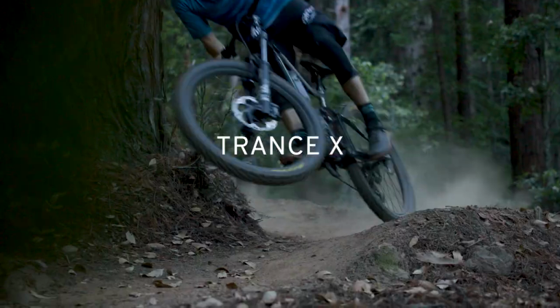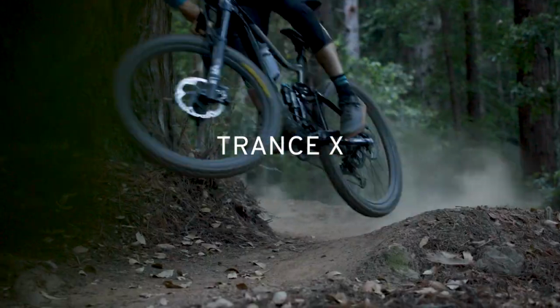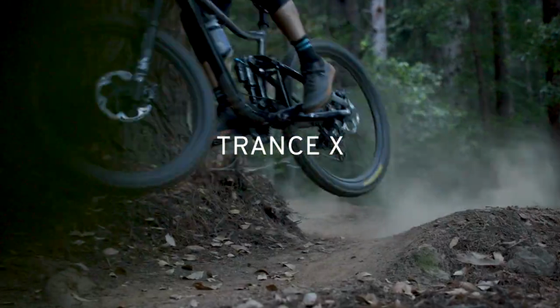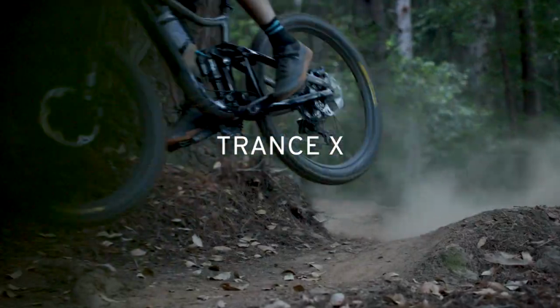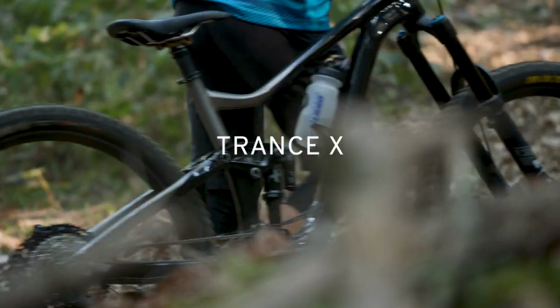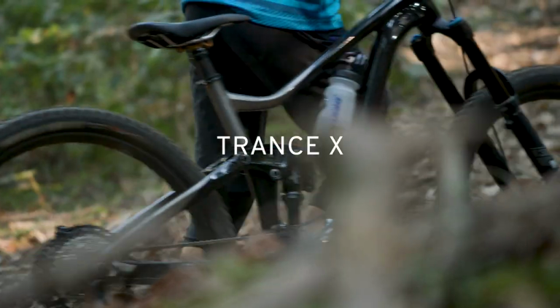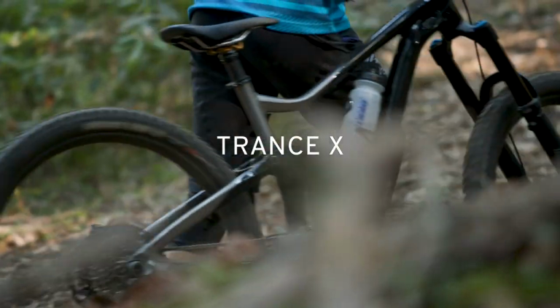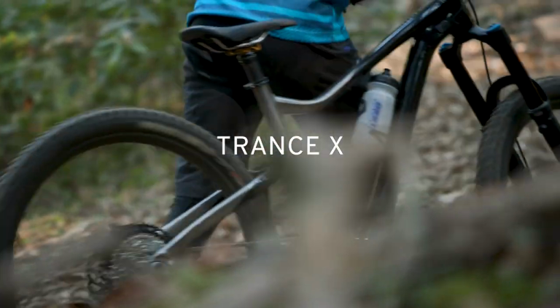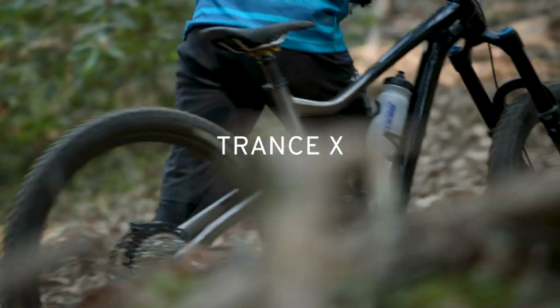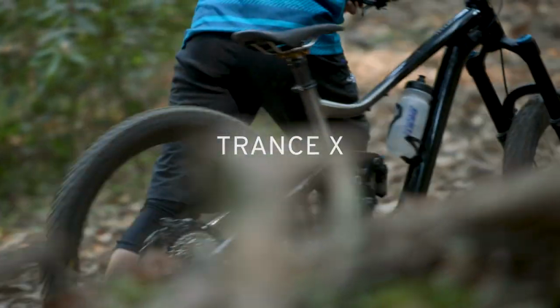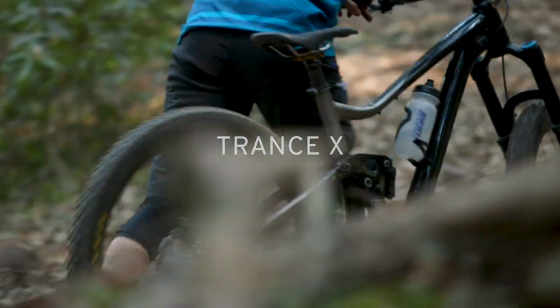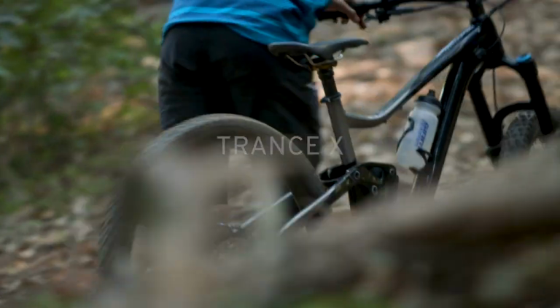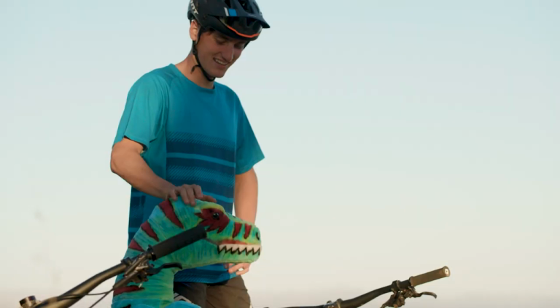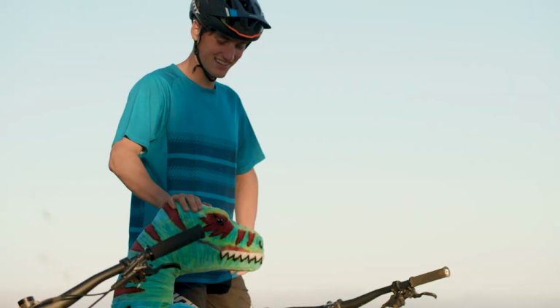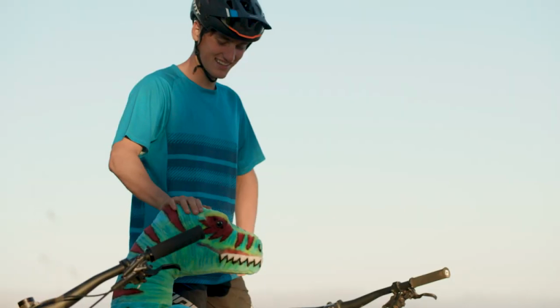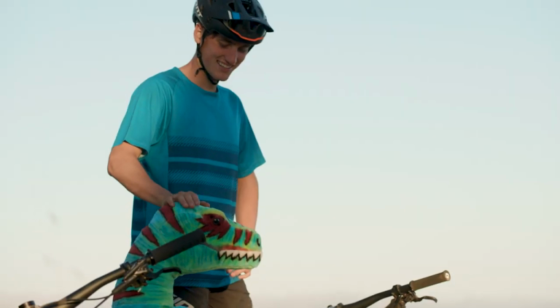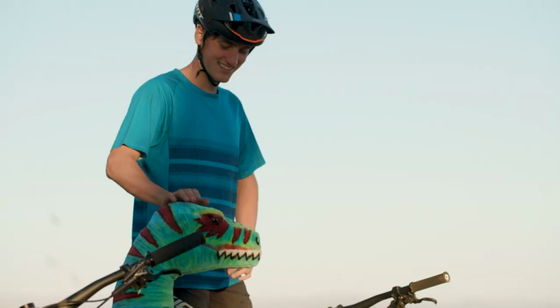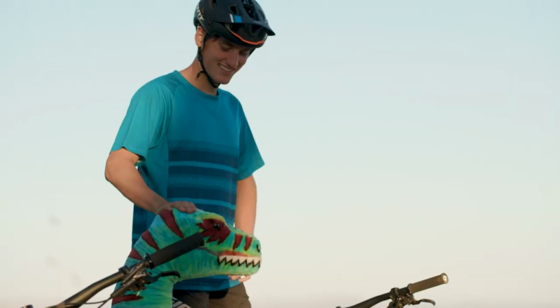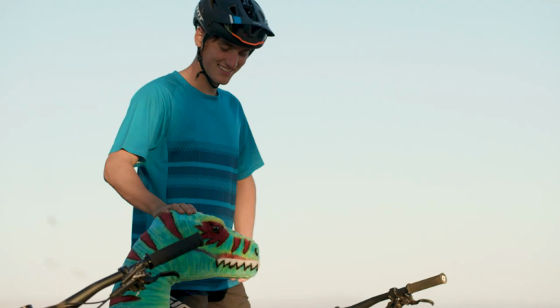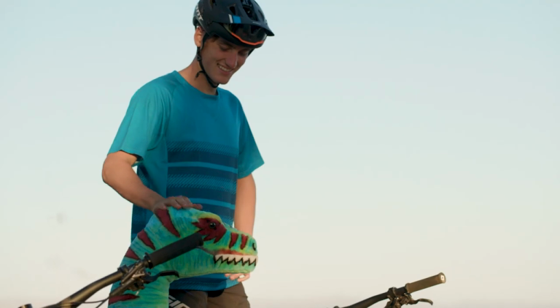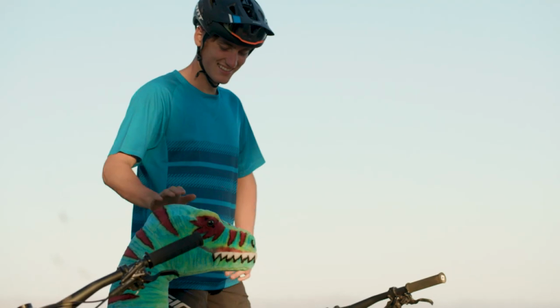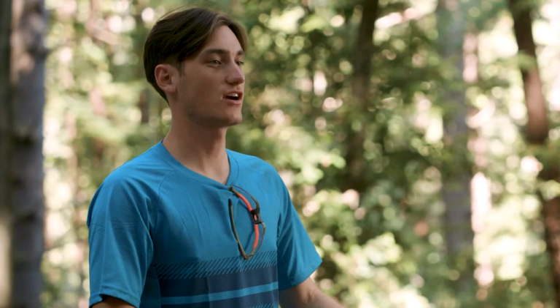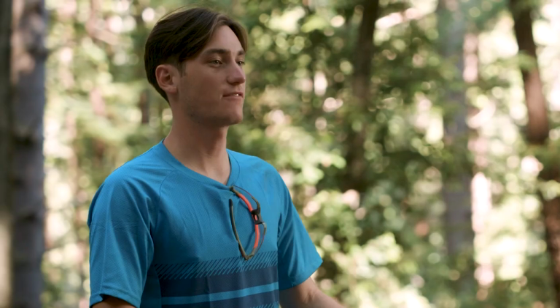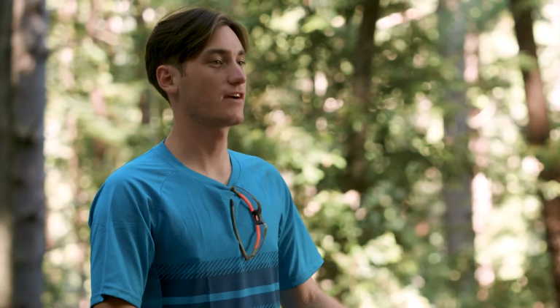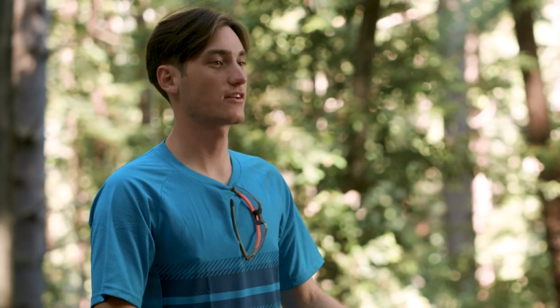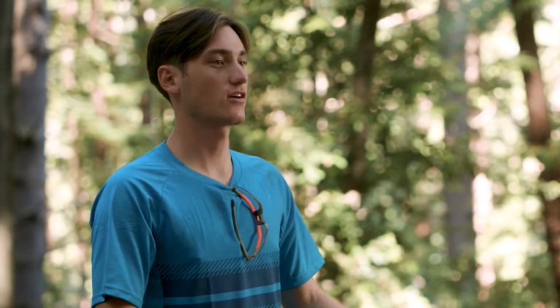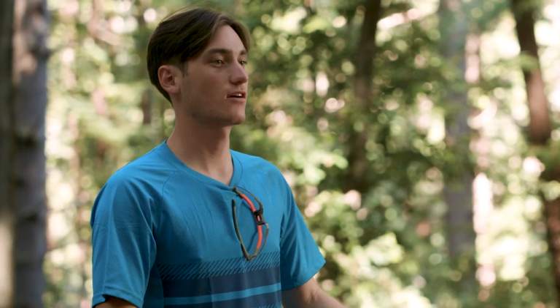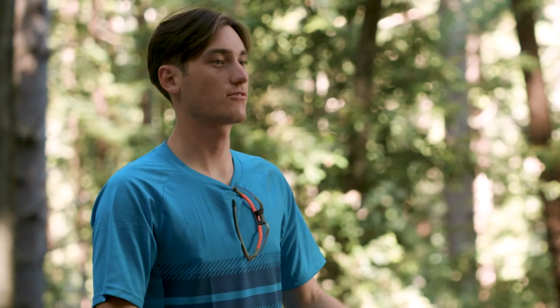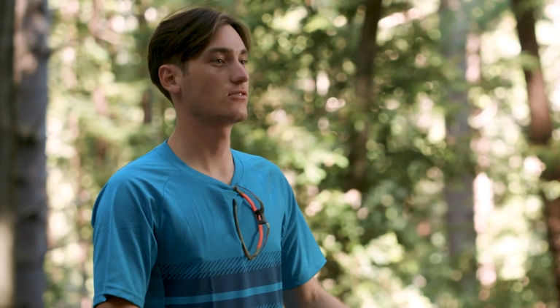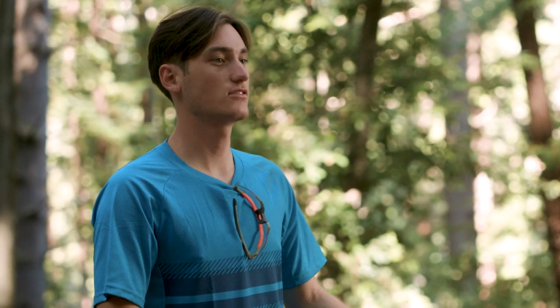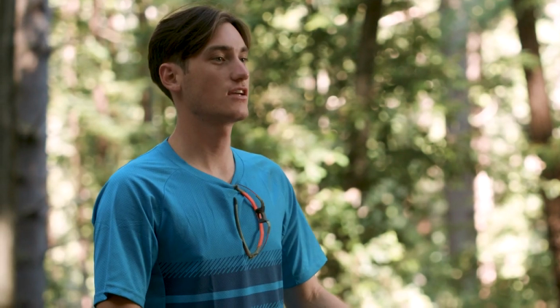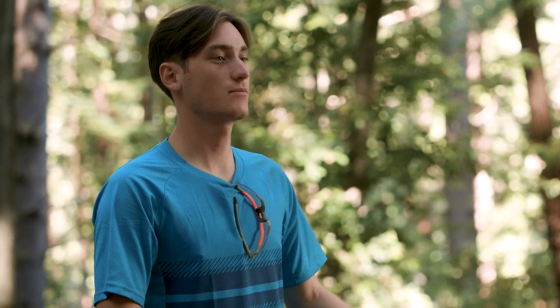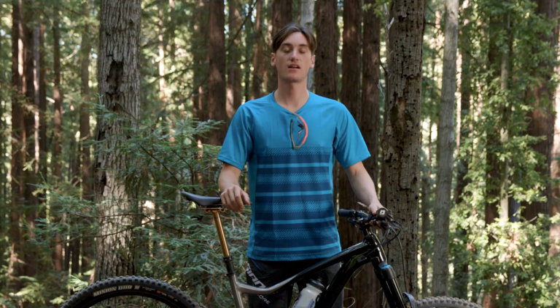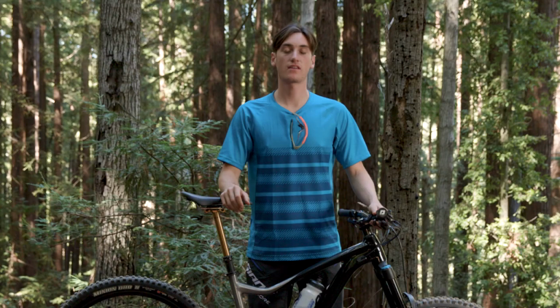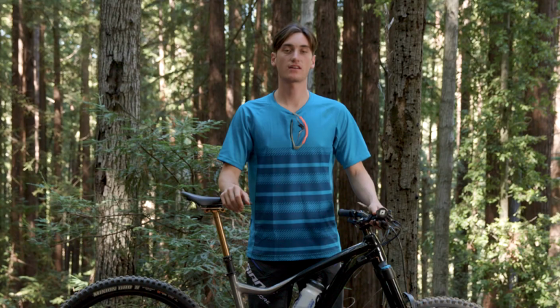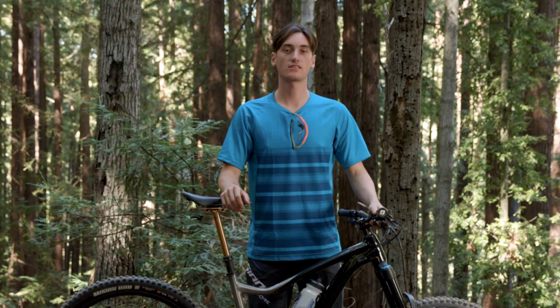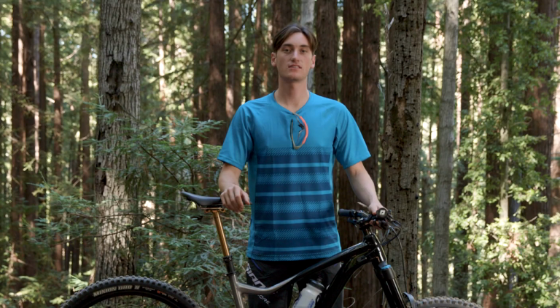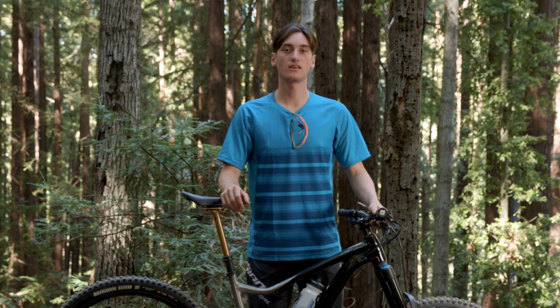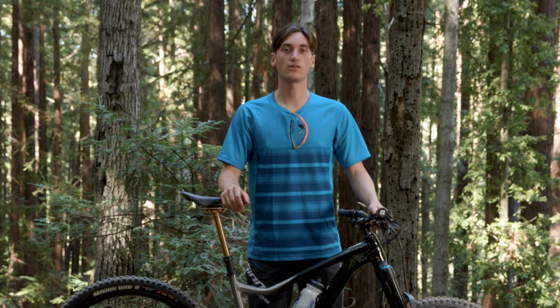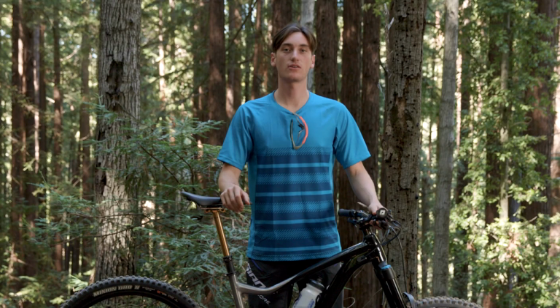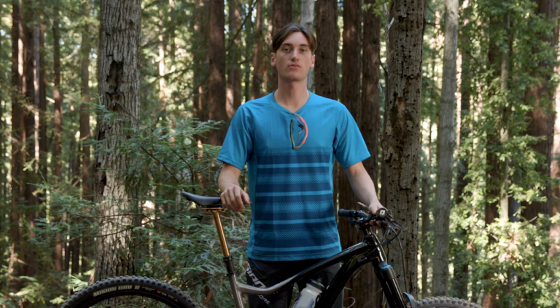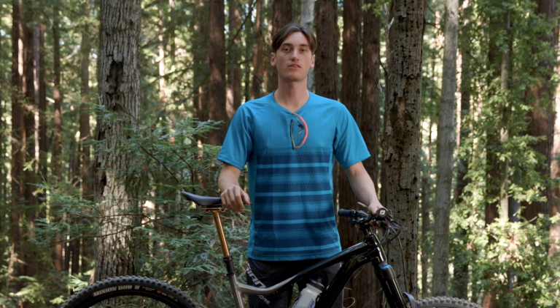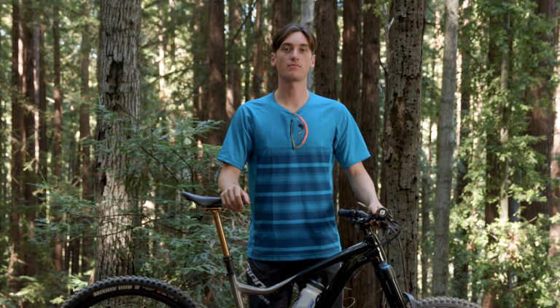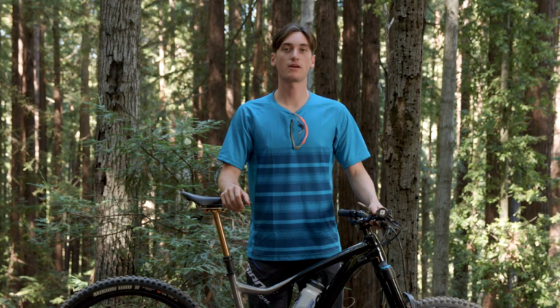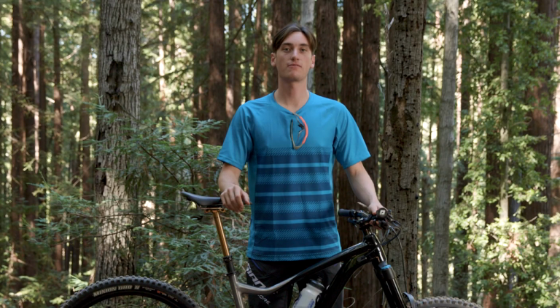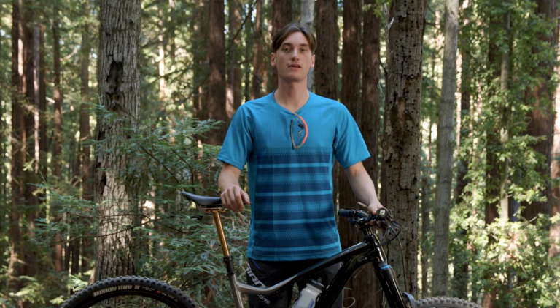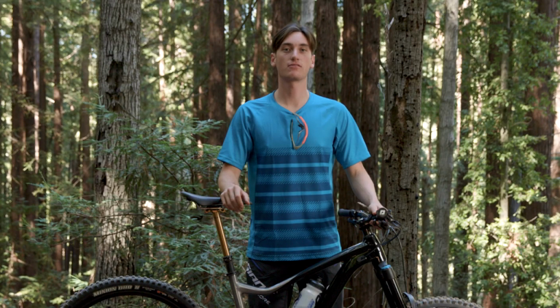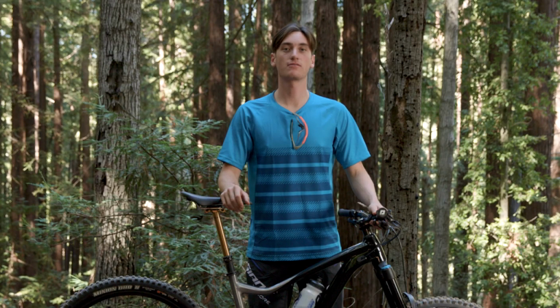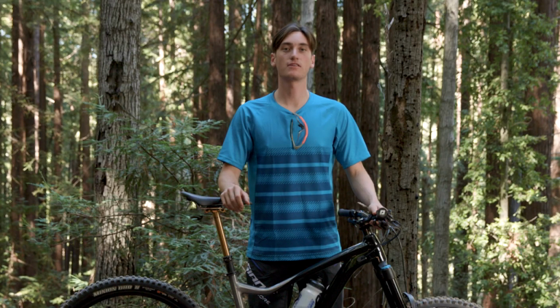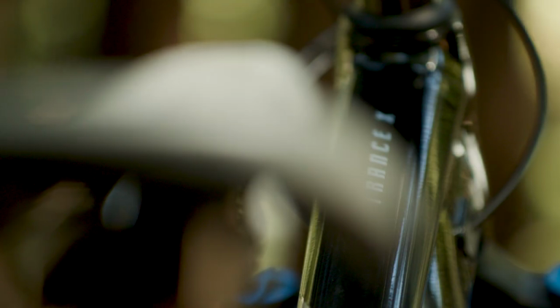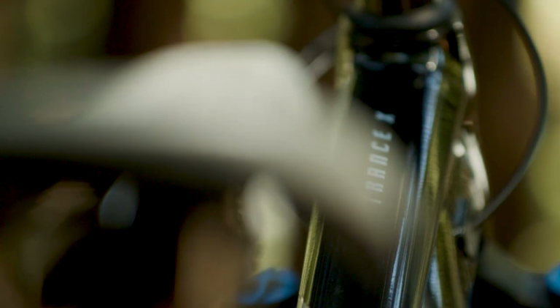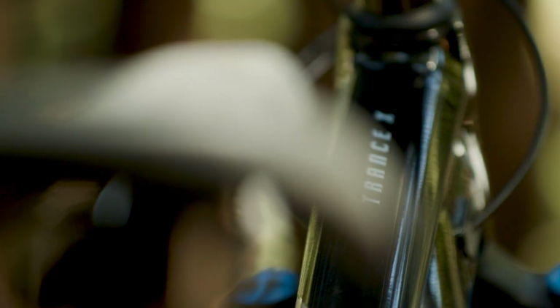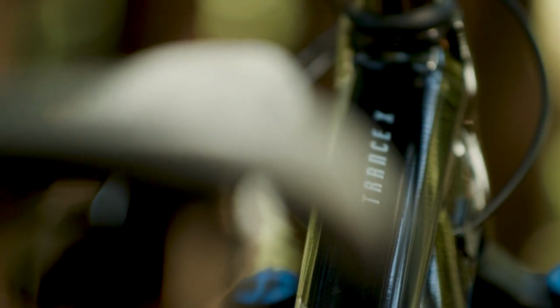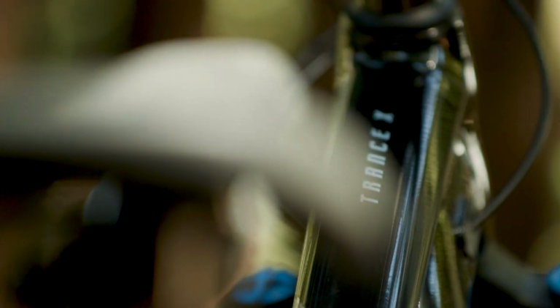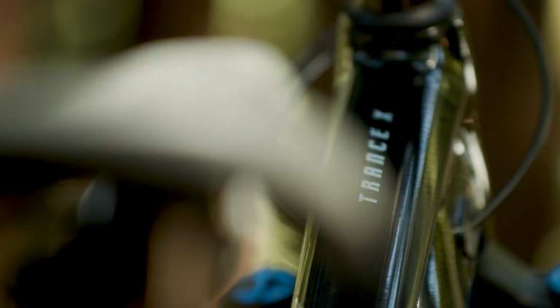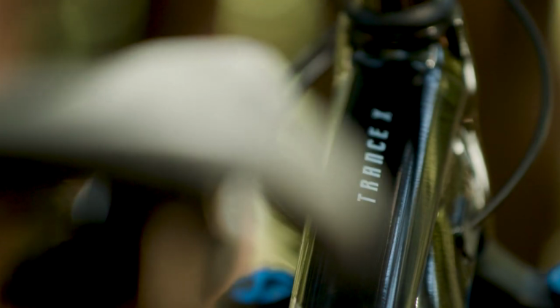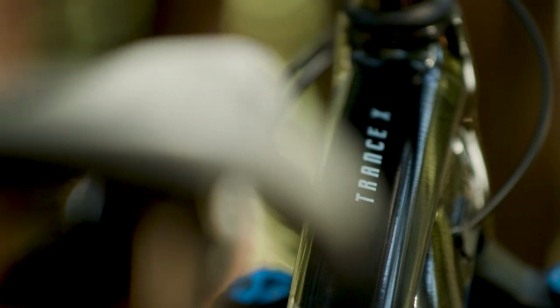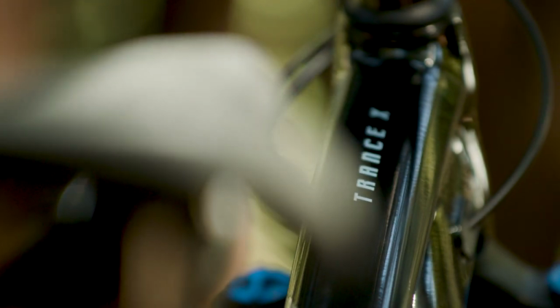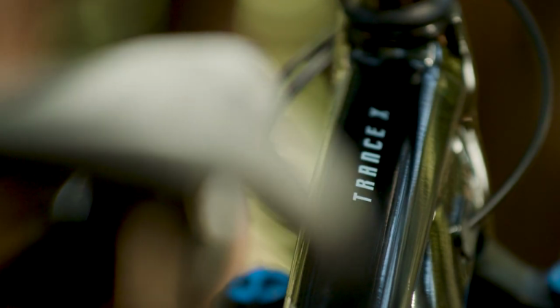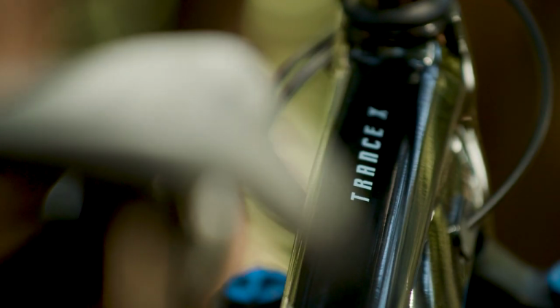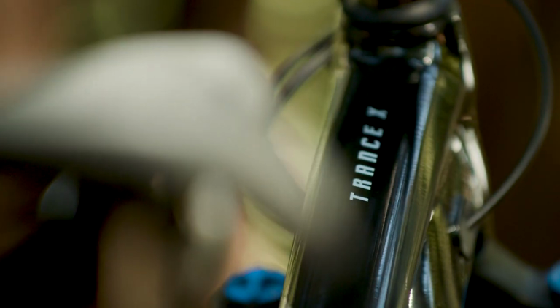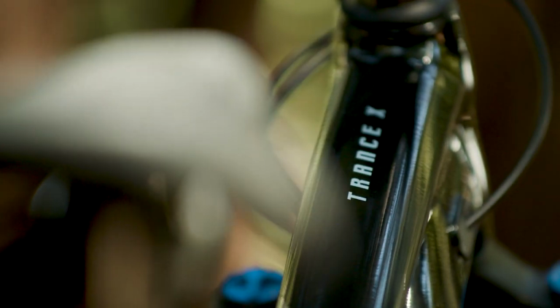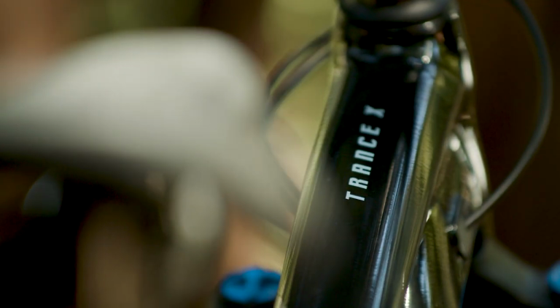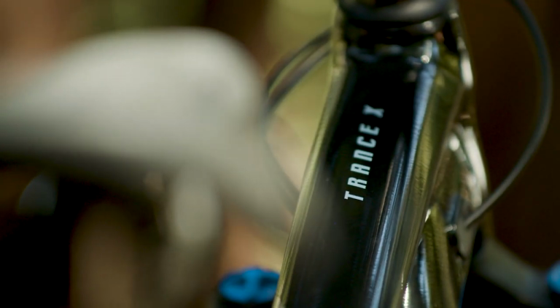Hey everyone, I'm Matt Sterling. I'm from the Giant Pack Draft Road Team and I'd like to tell you three of my favorite features on the new TranceX.